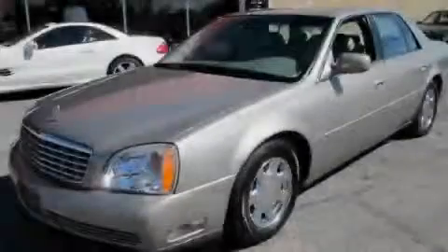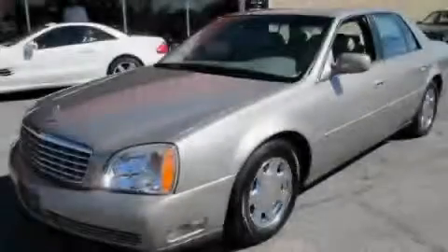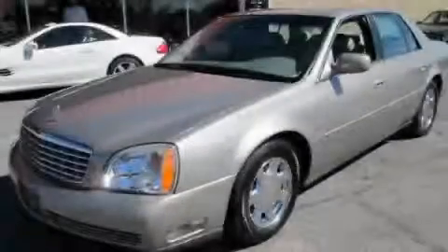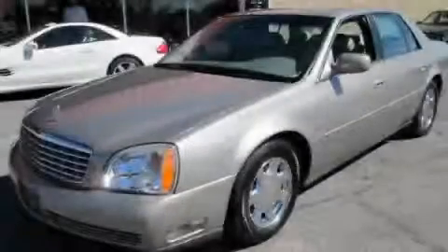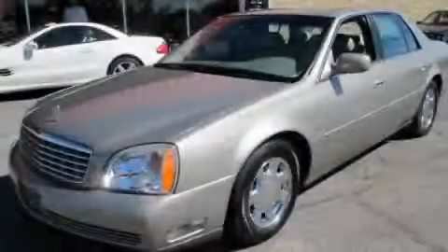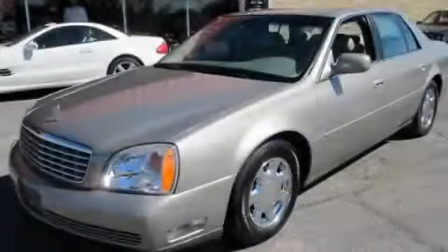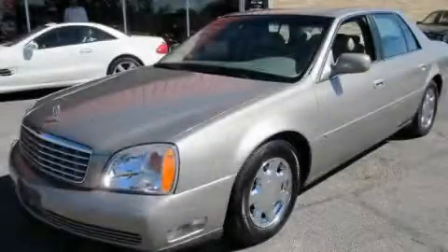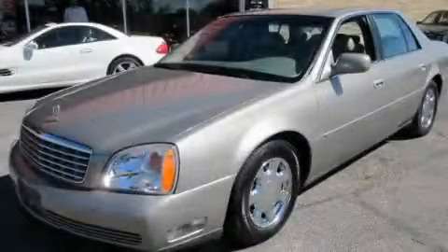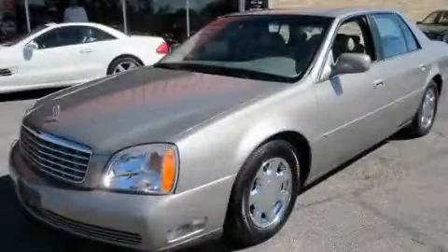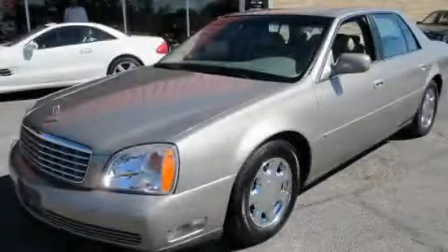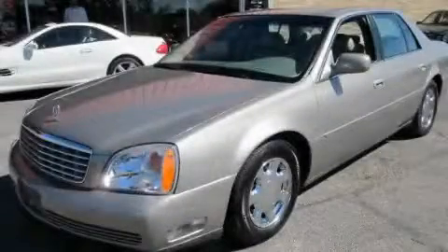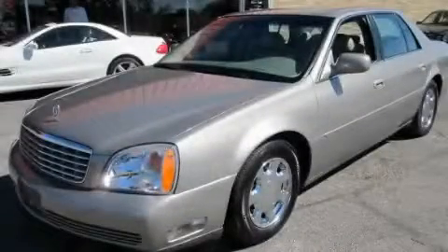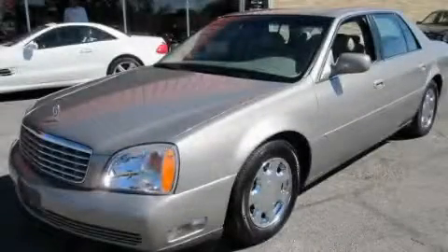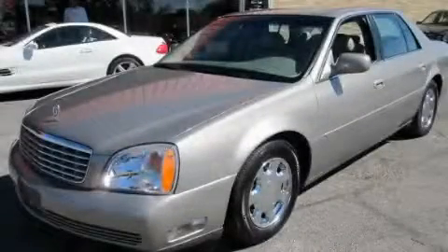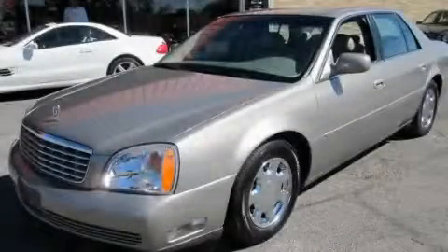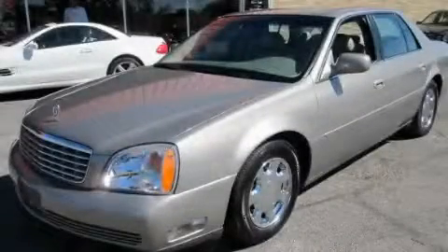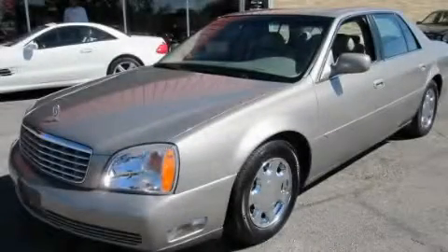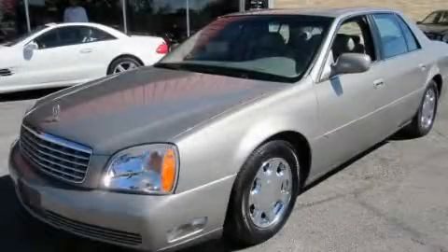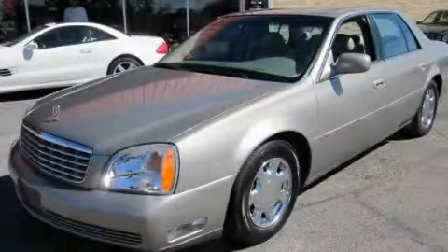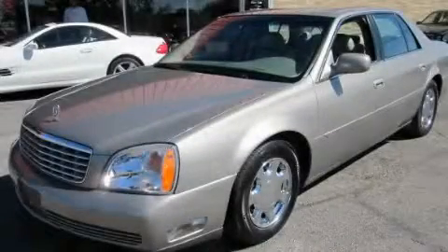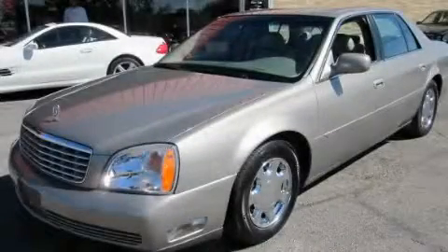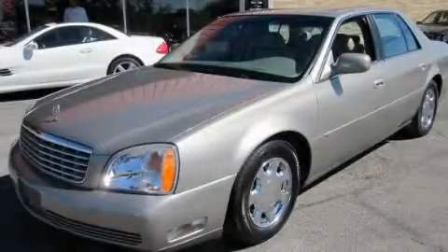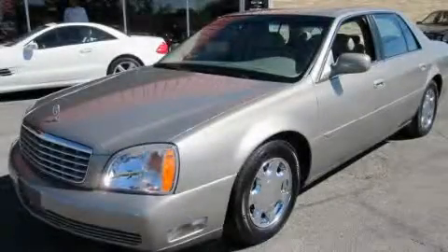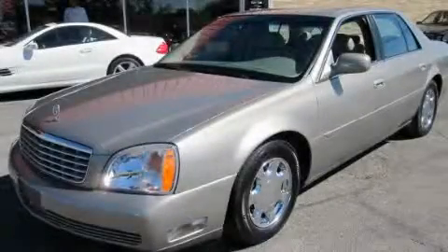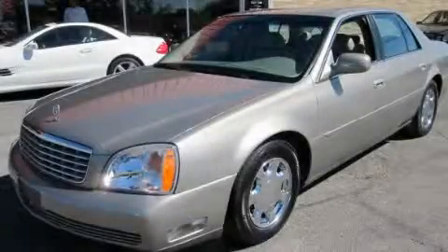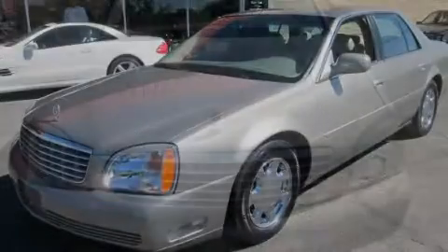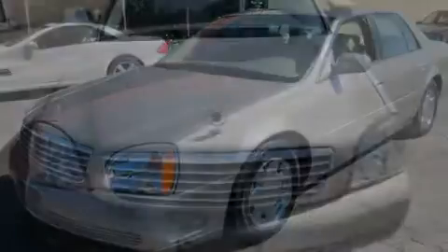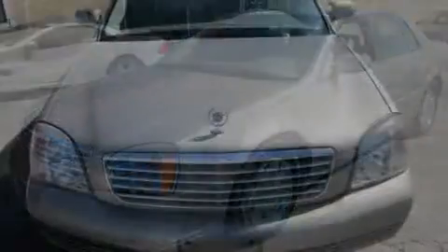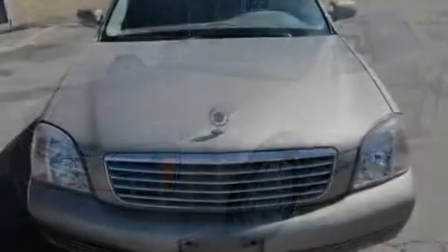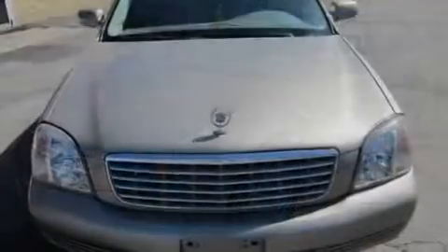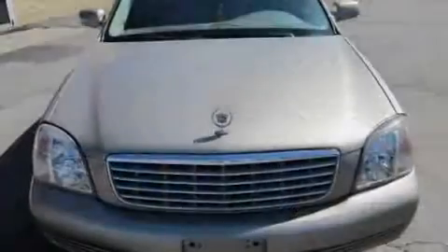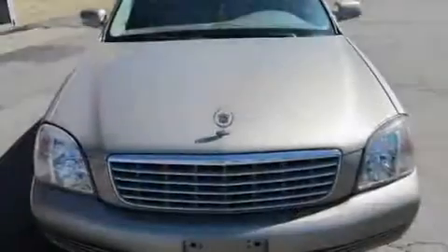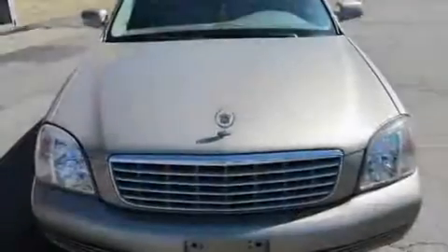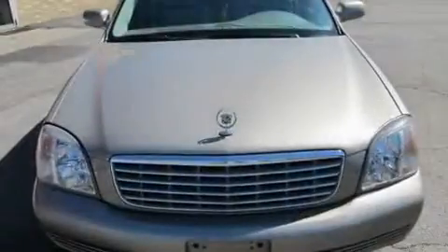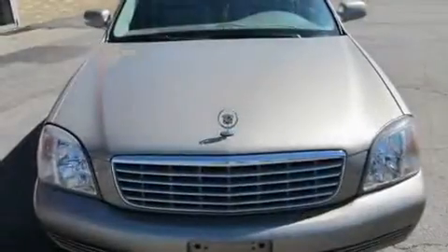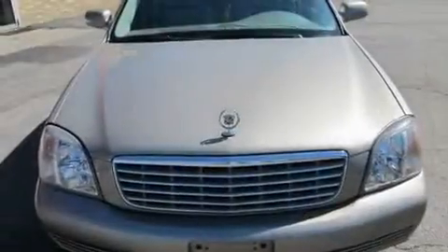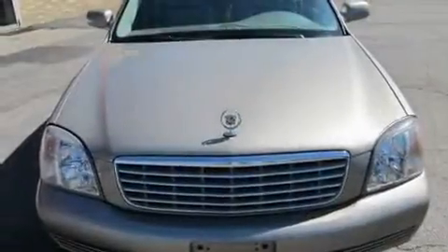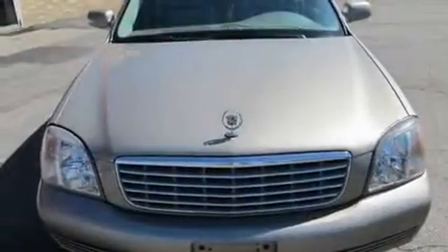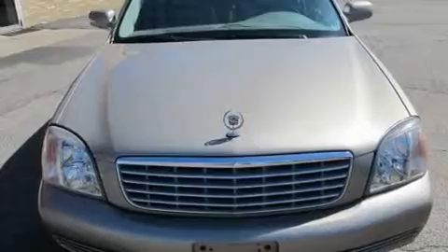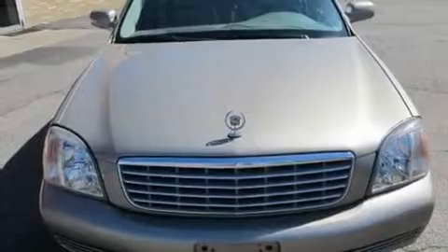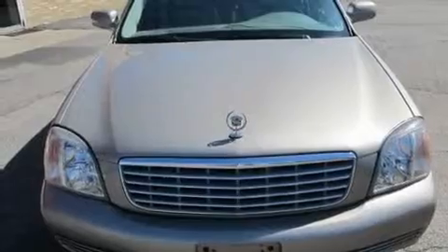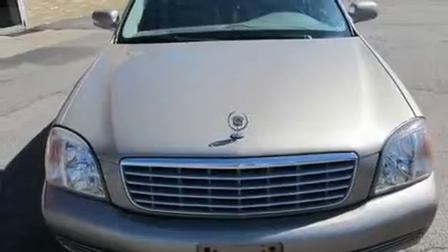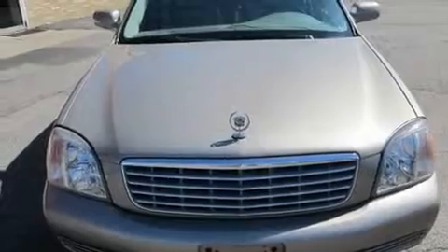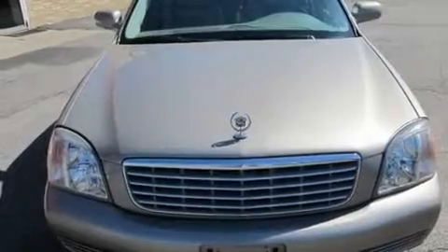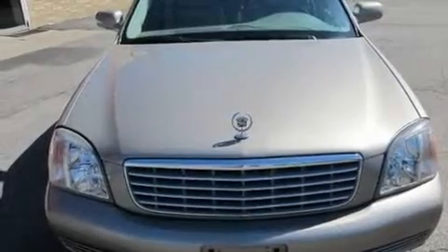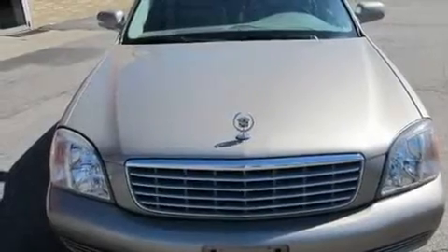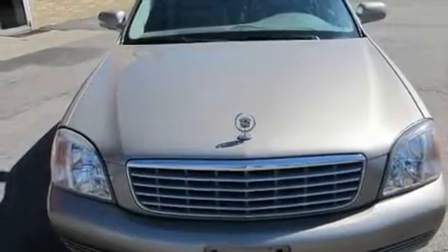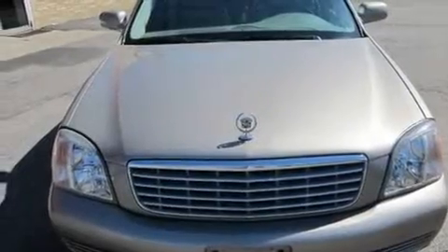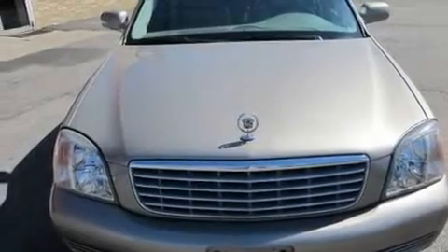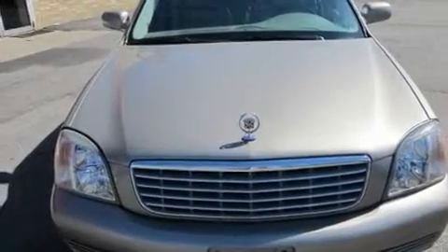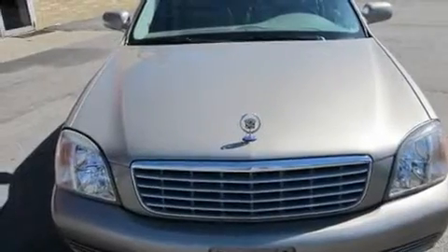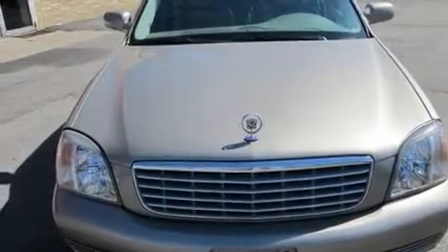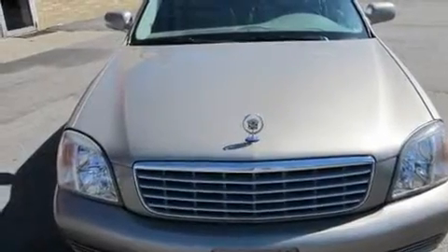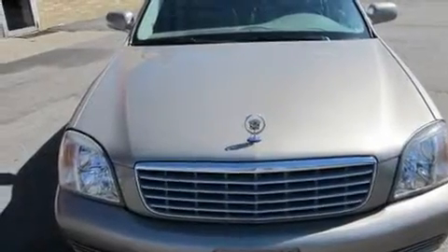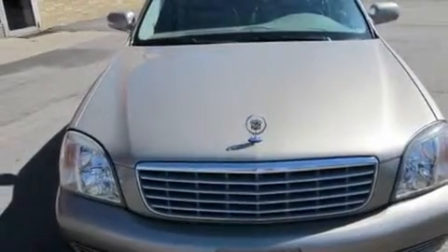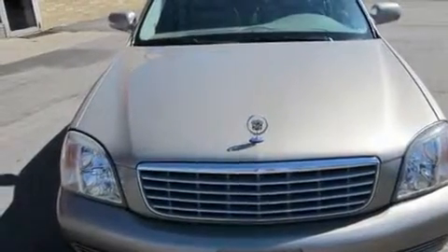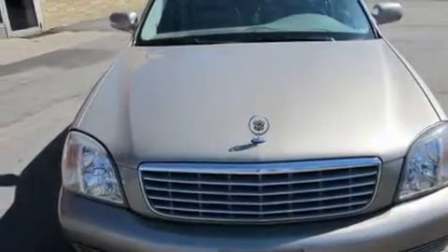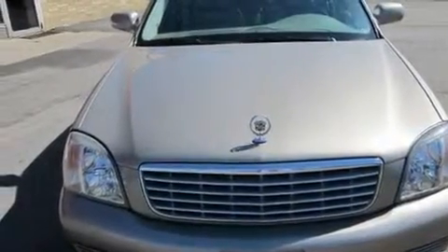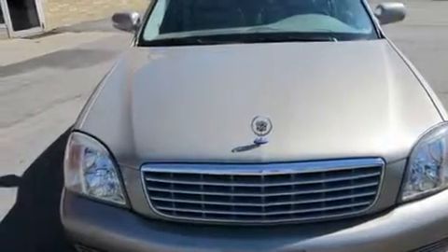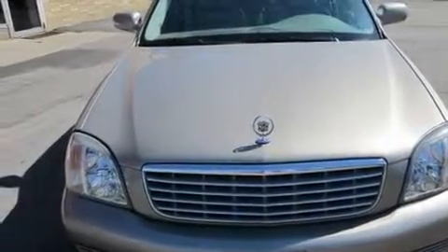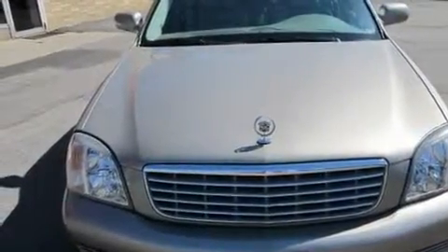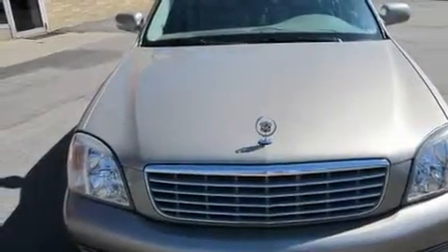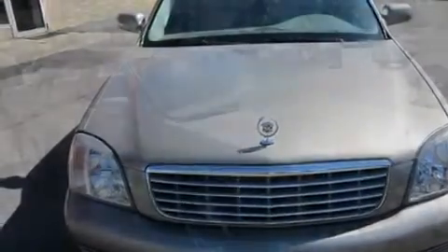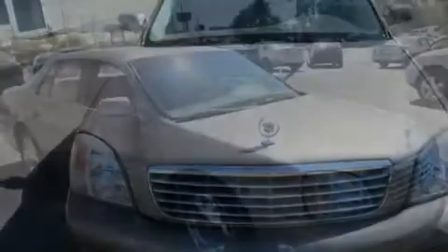This is a 2001 Cadillac DeVille. It has a 4.6-liter 8-cylinder engine and an automatic transmission.